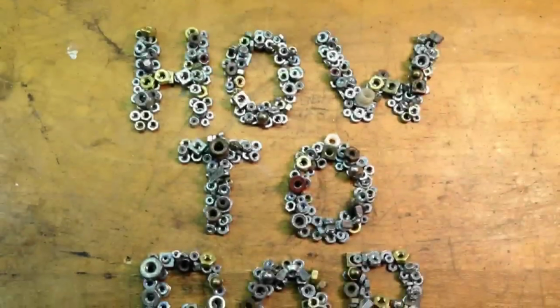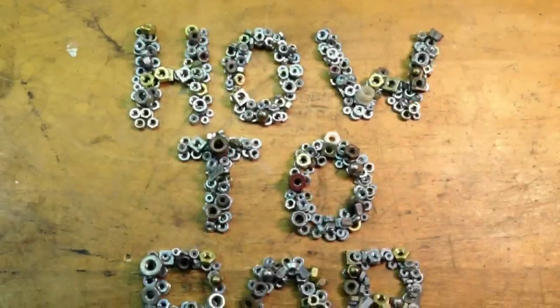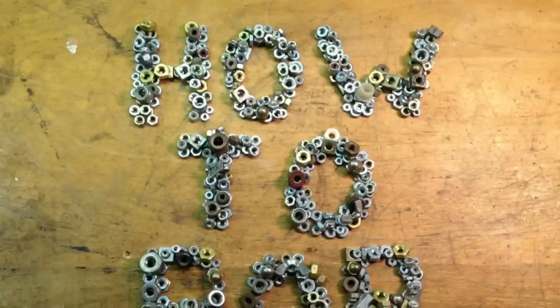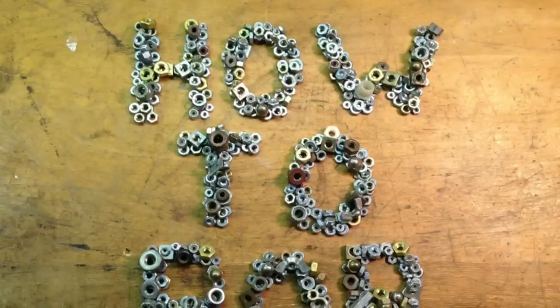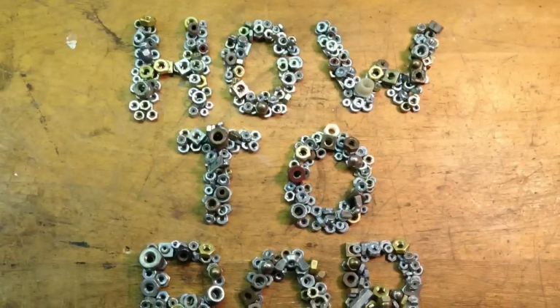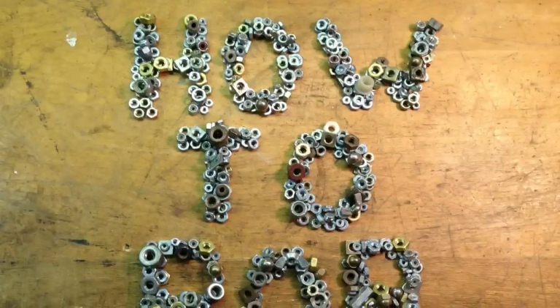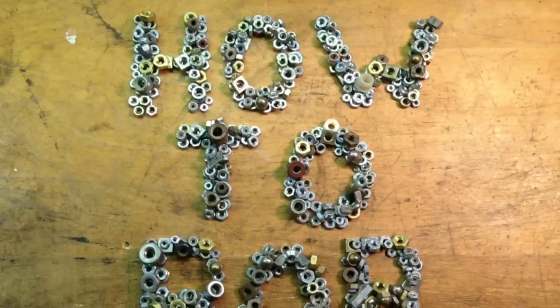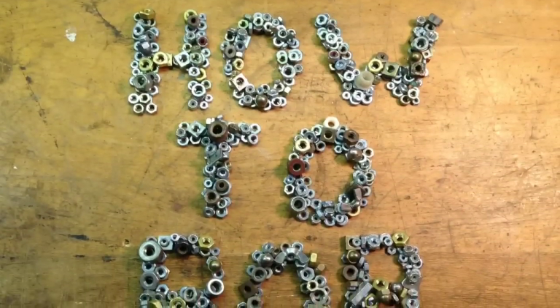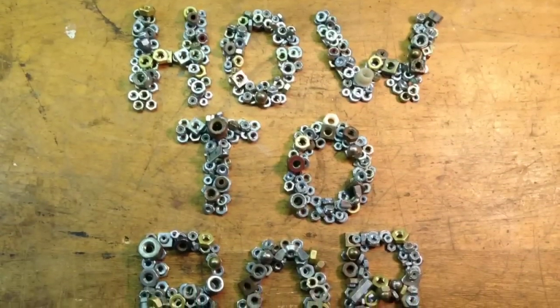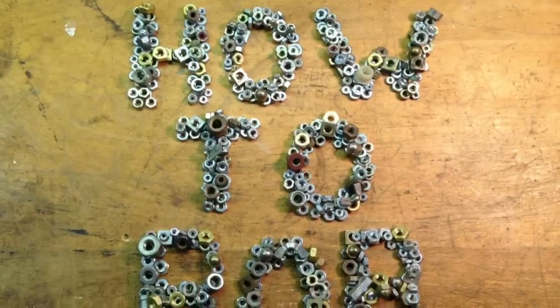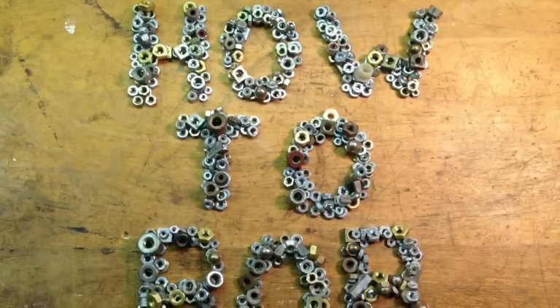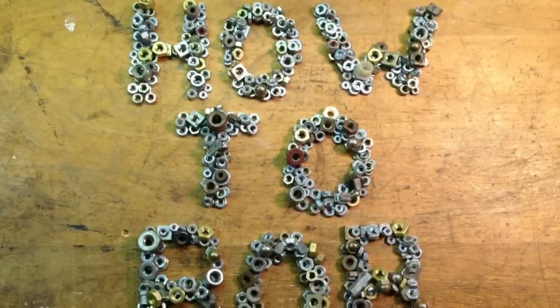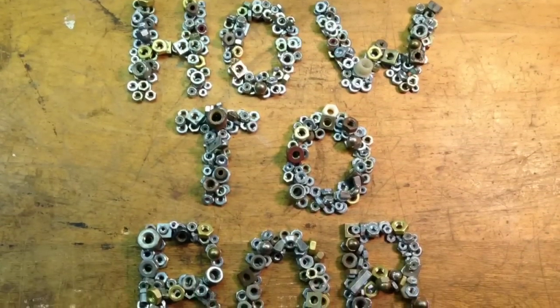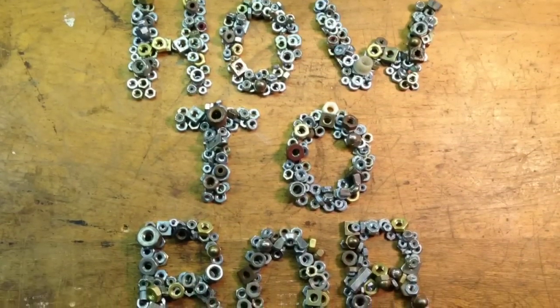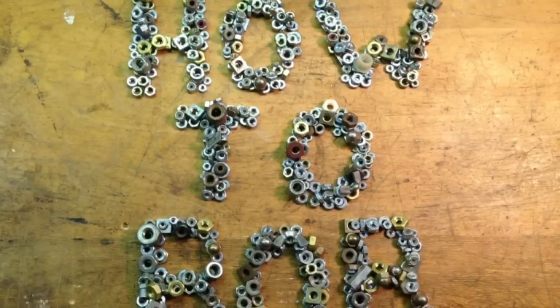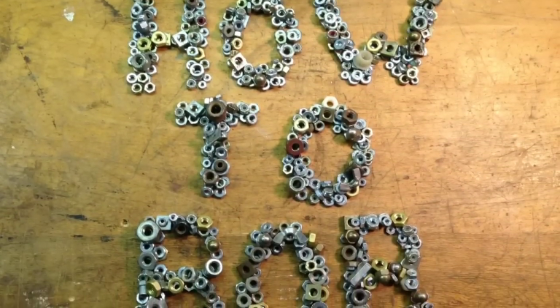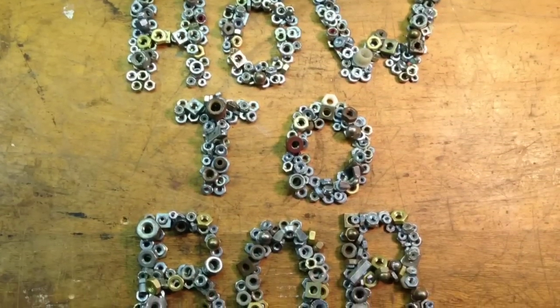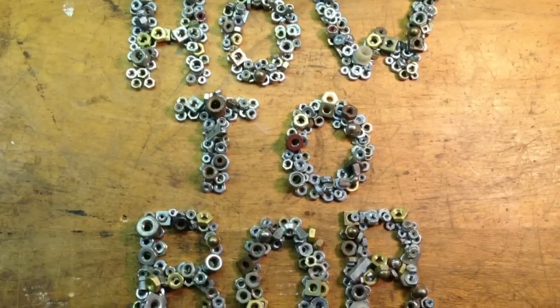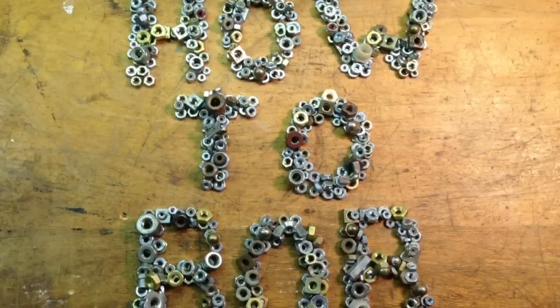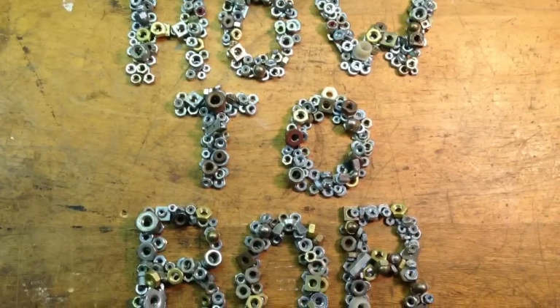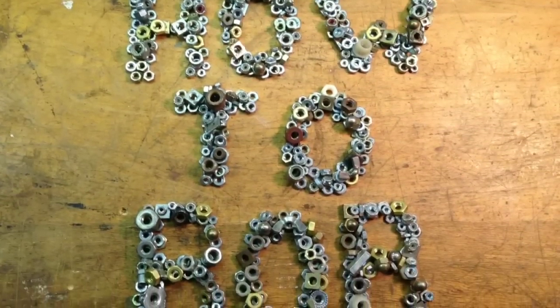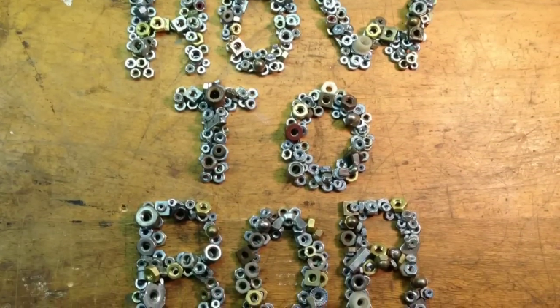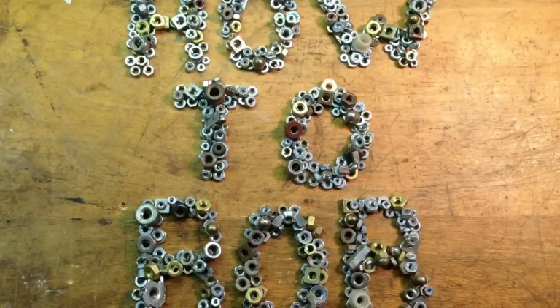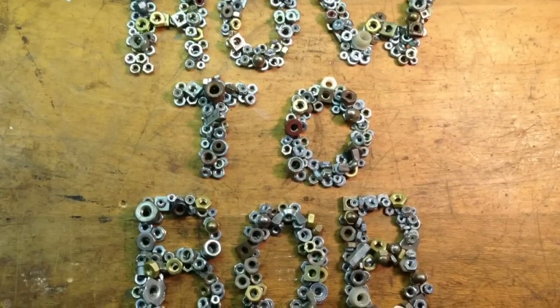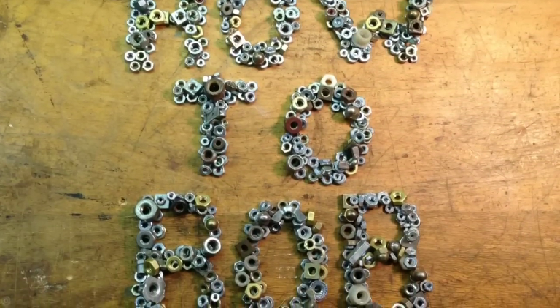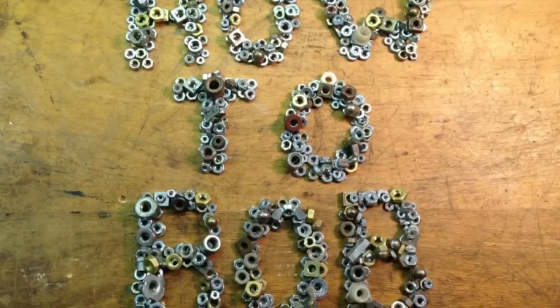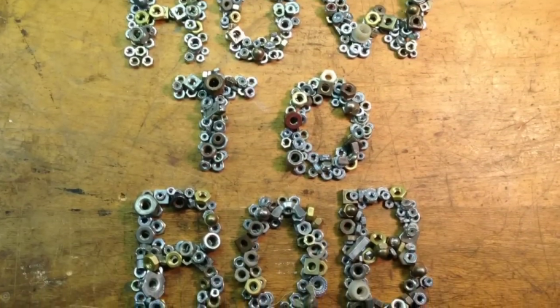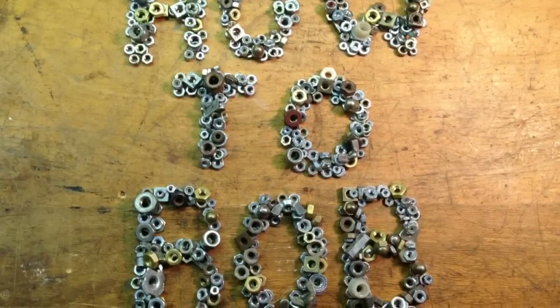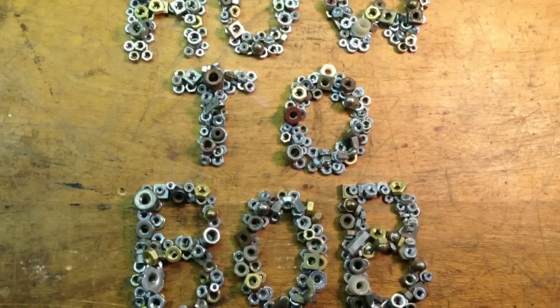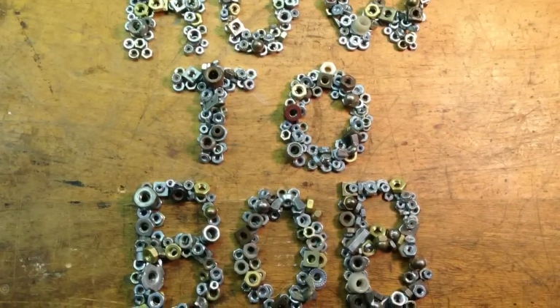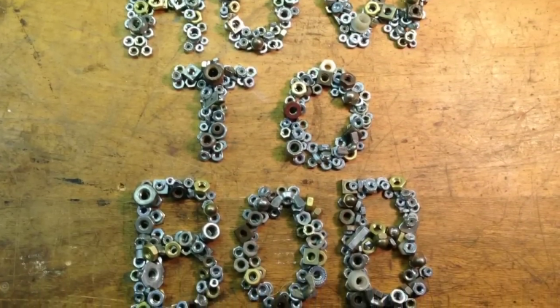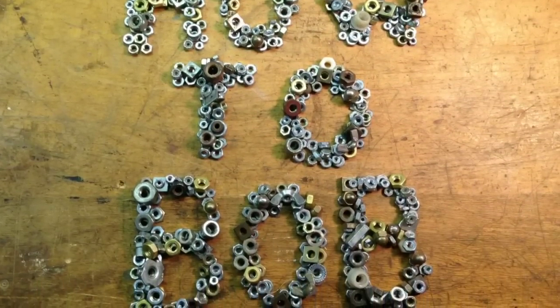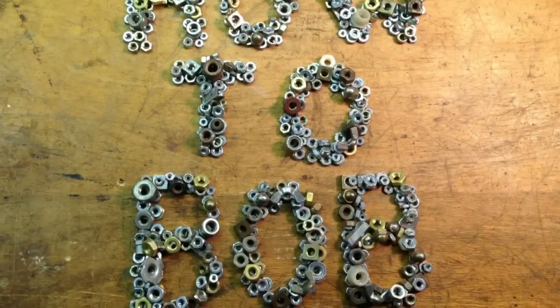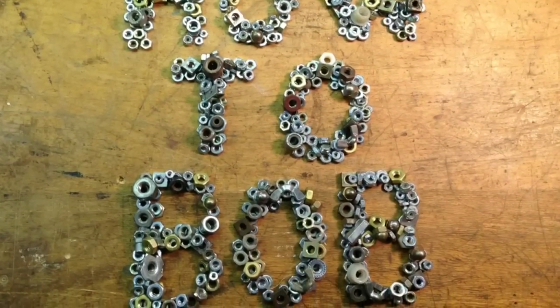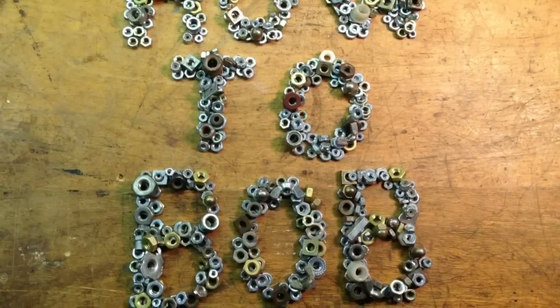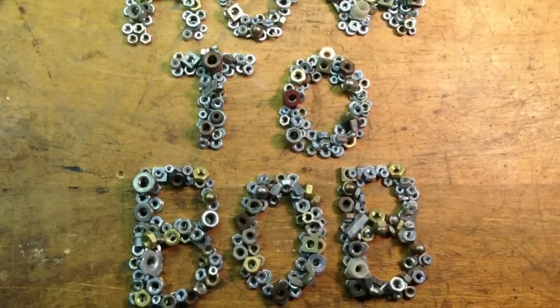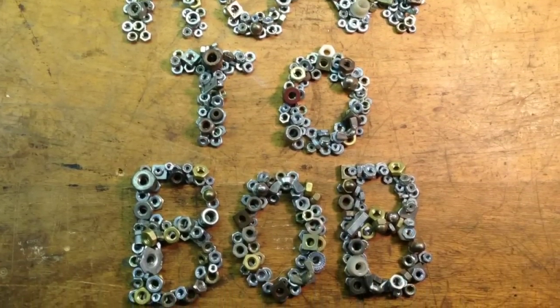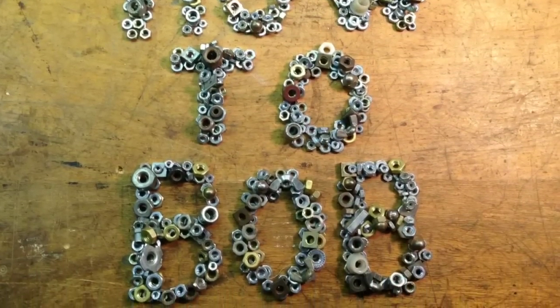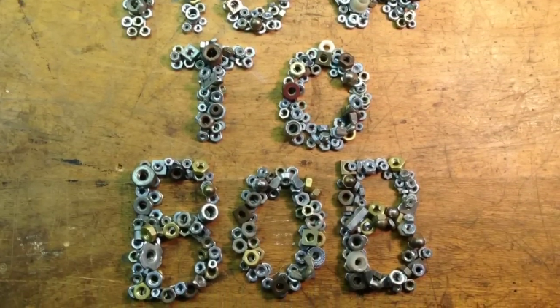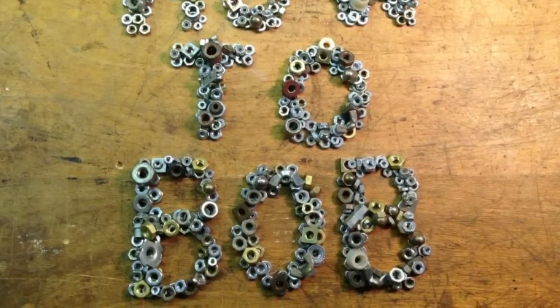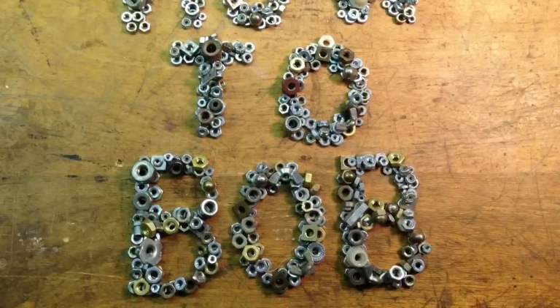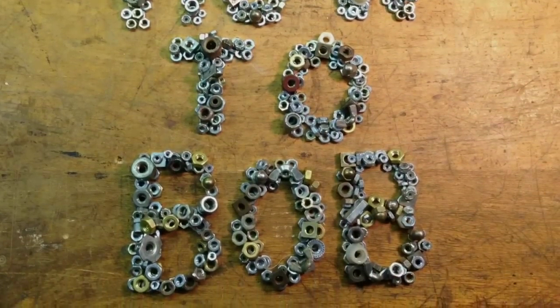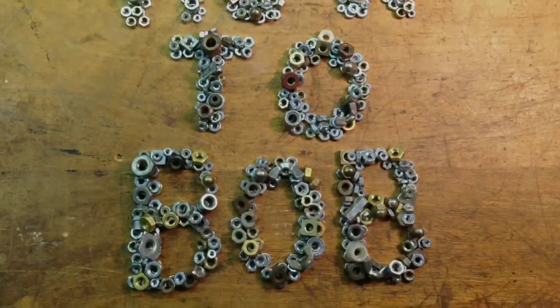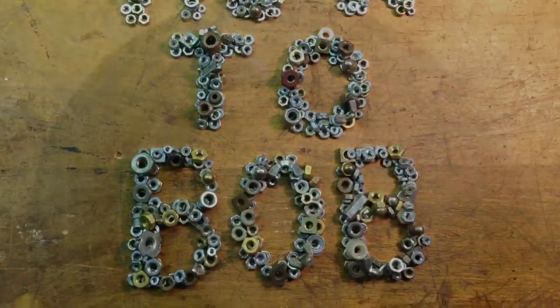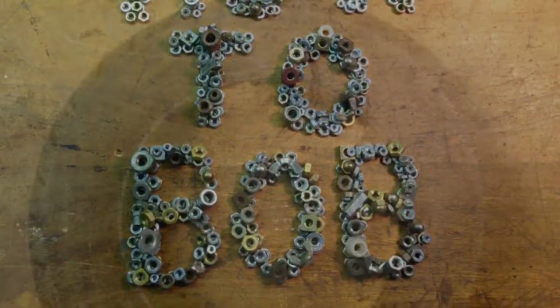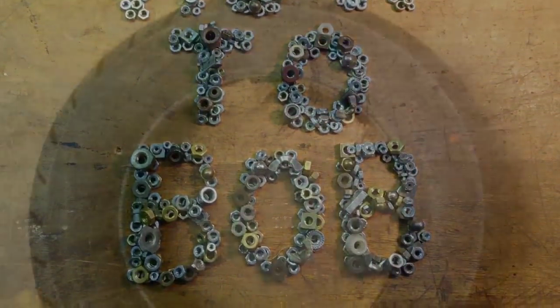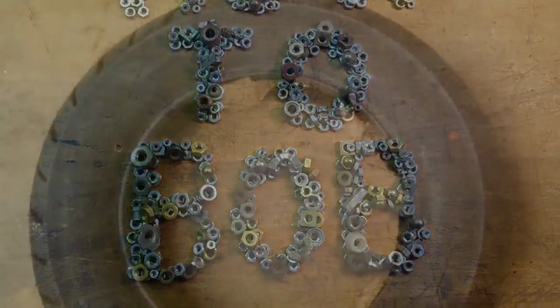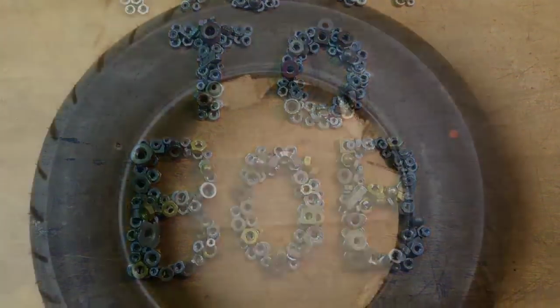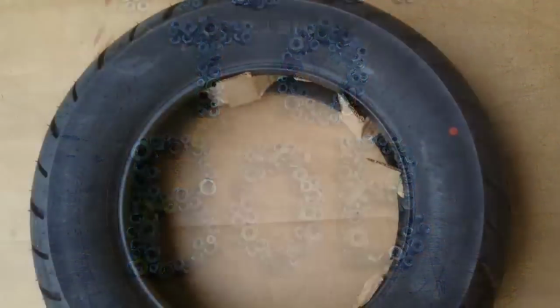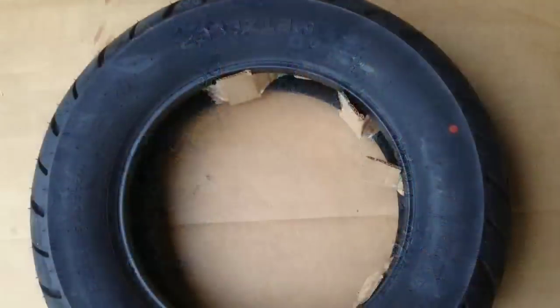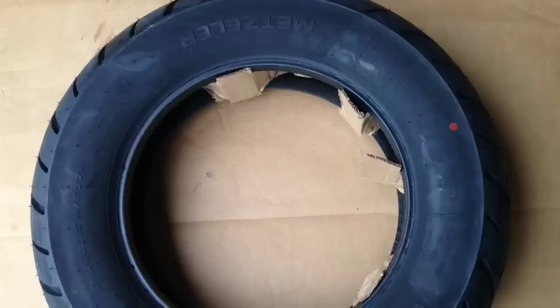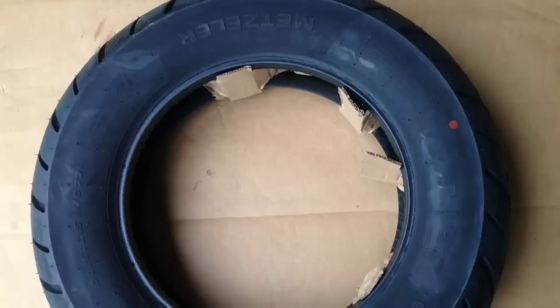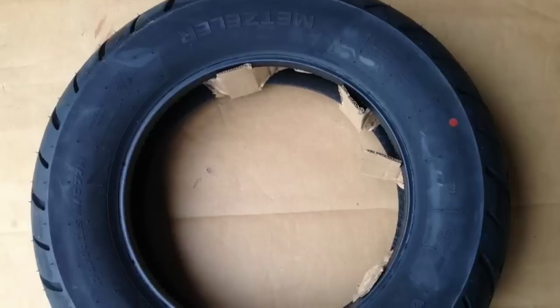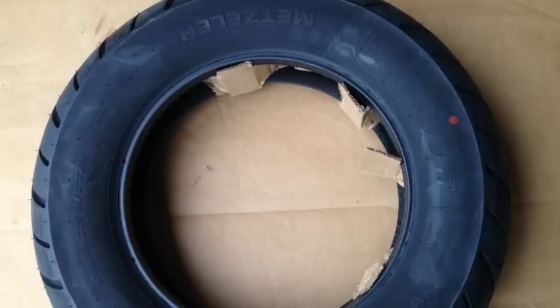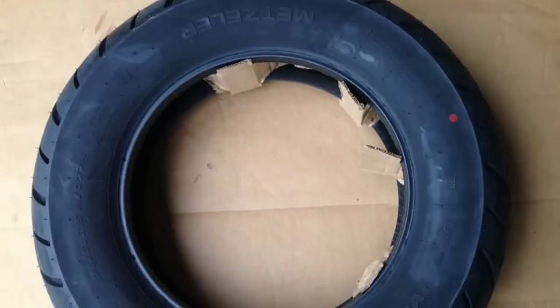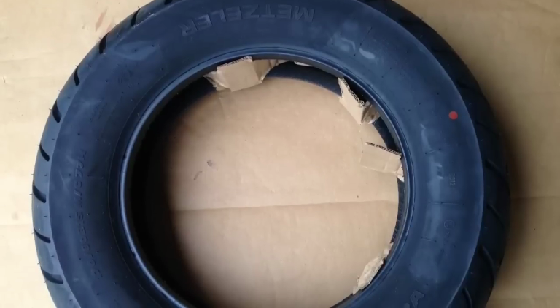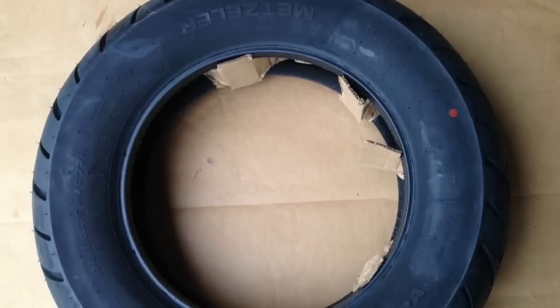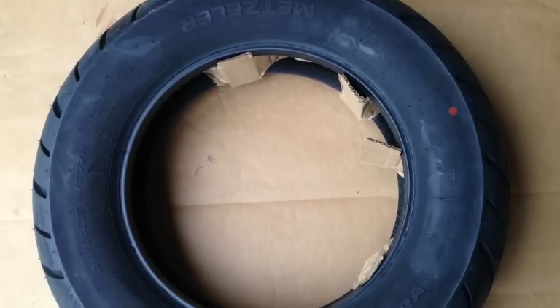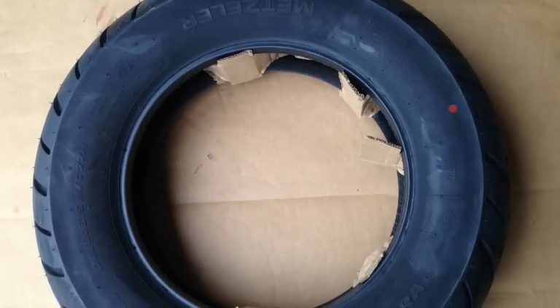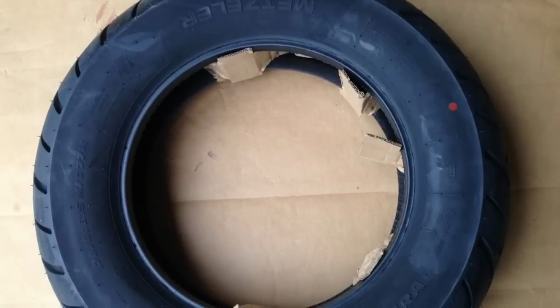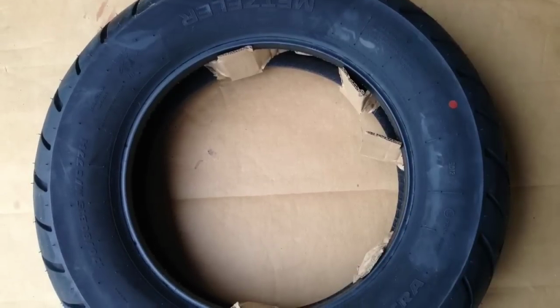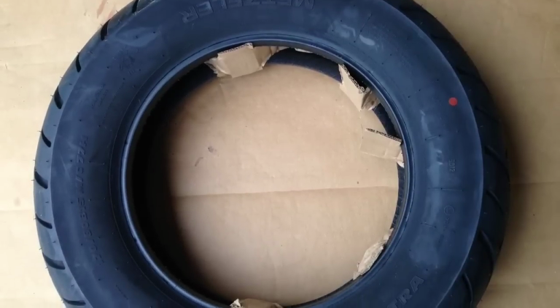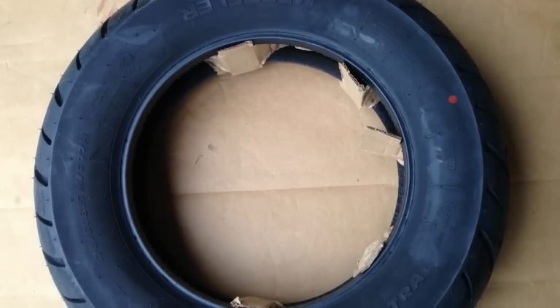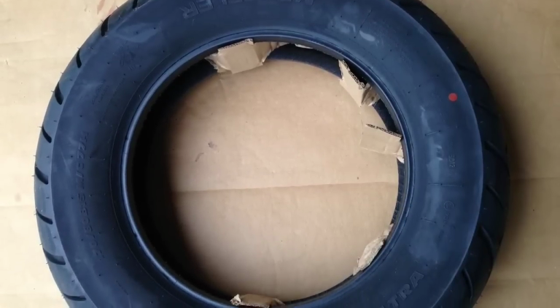Hello, this is HowToBob, and I have a video here to show you how I took the tire of my motorcycle off the rim.